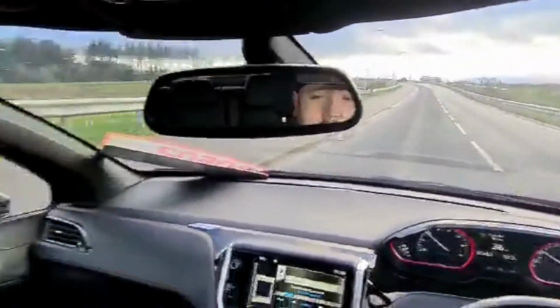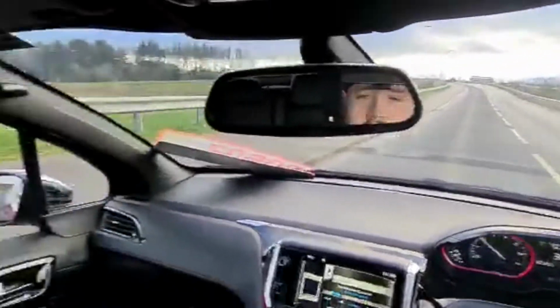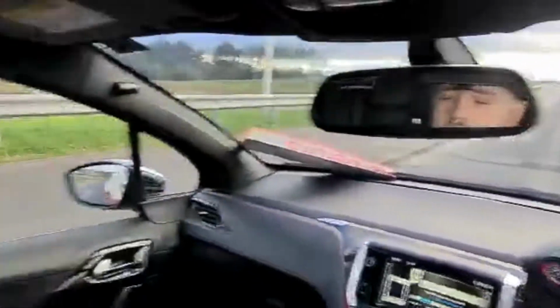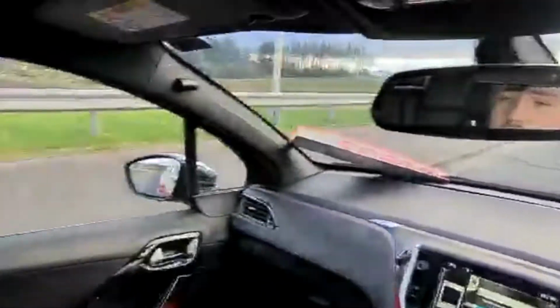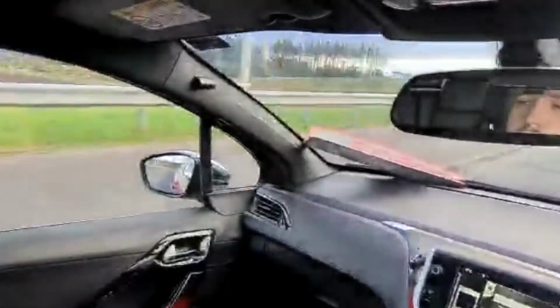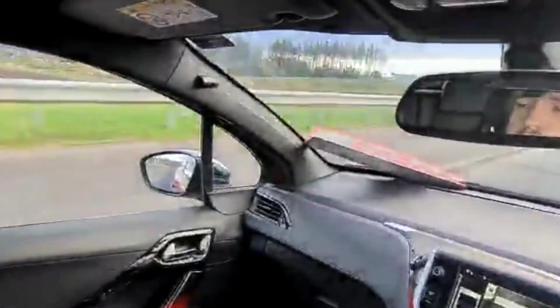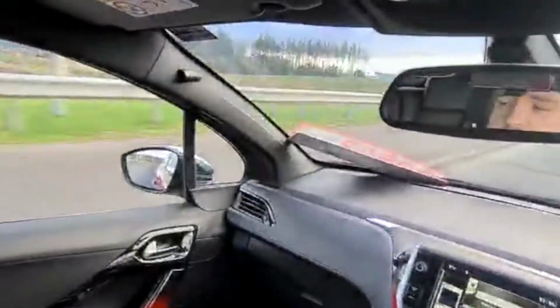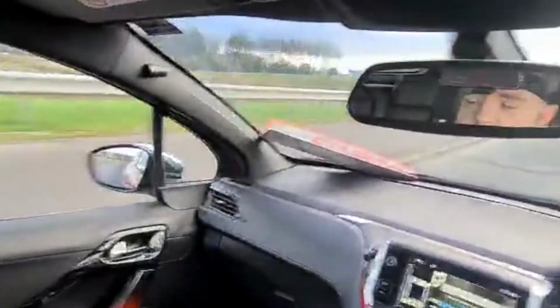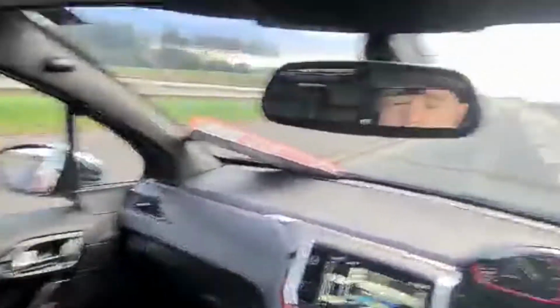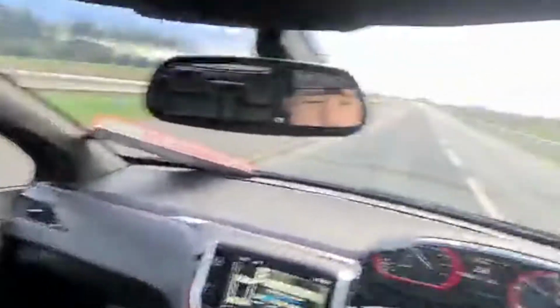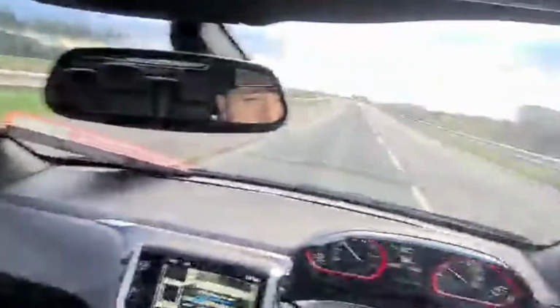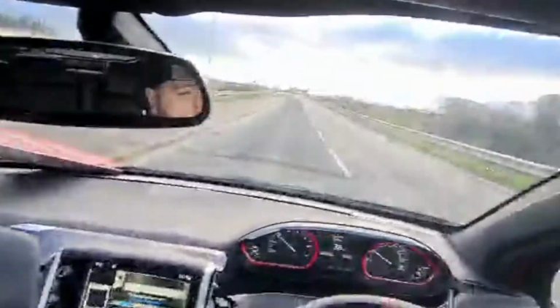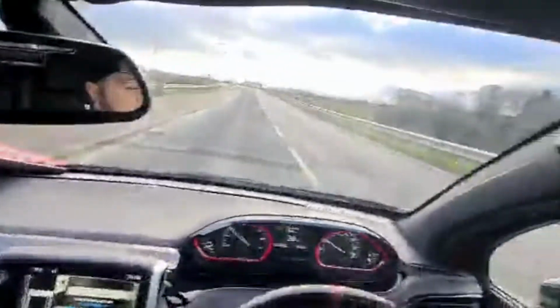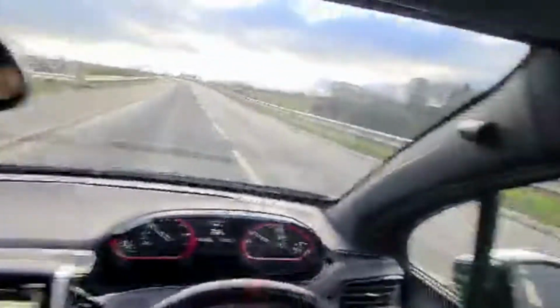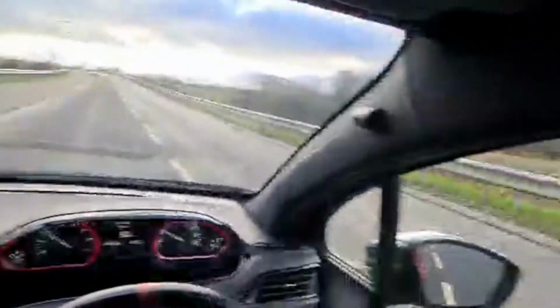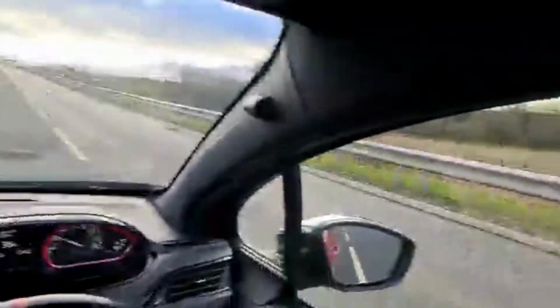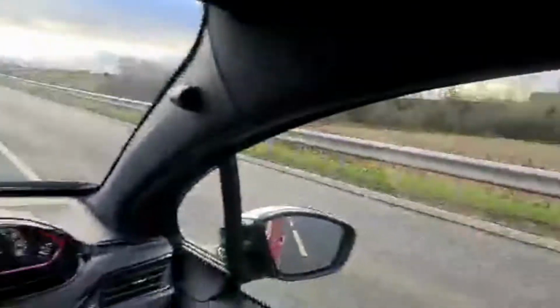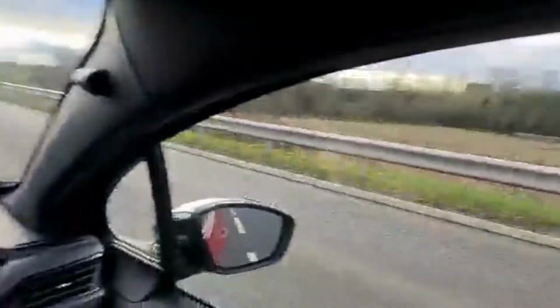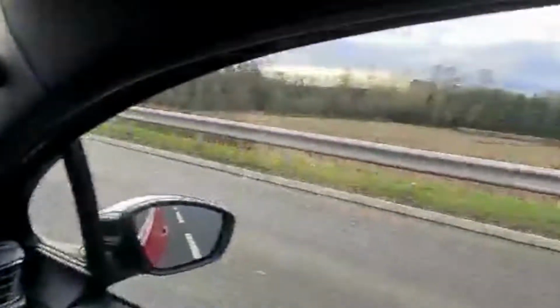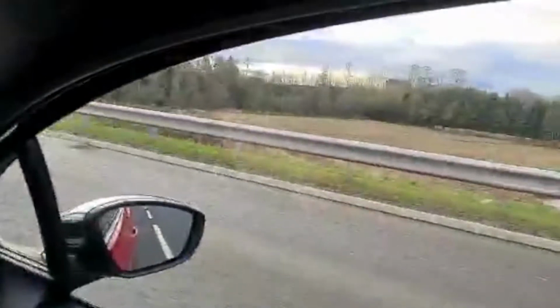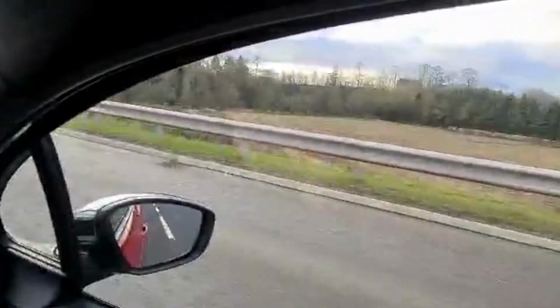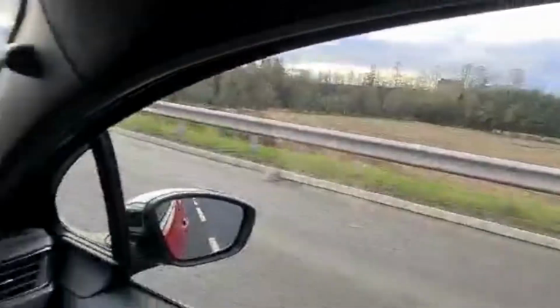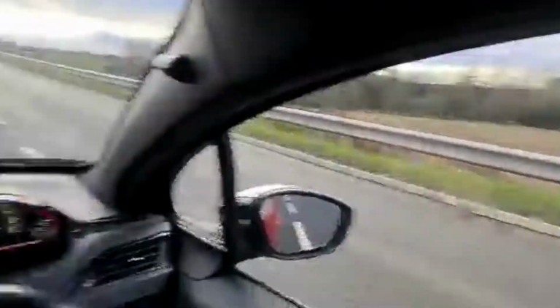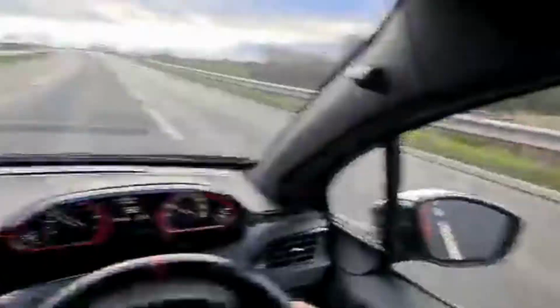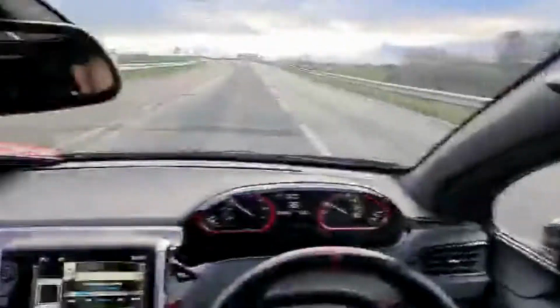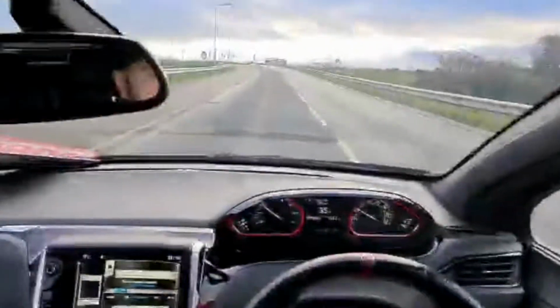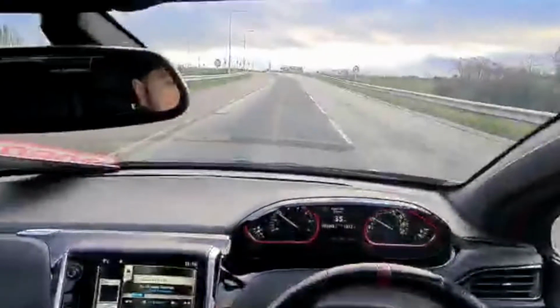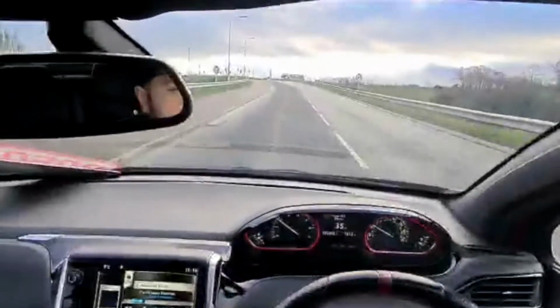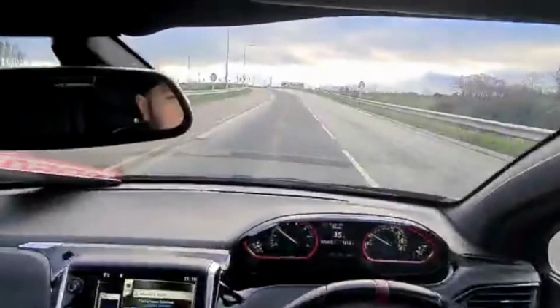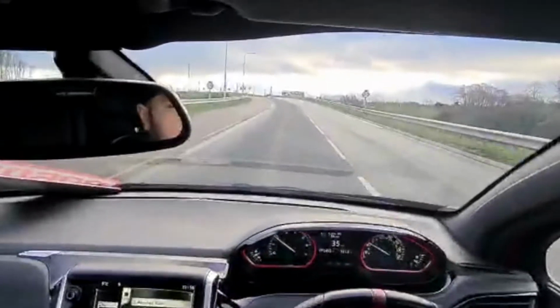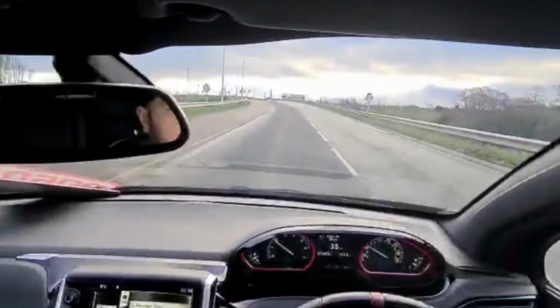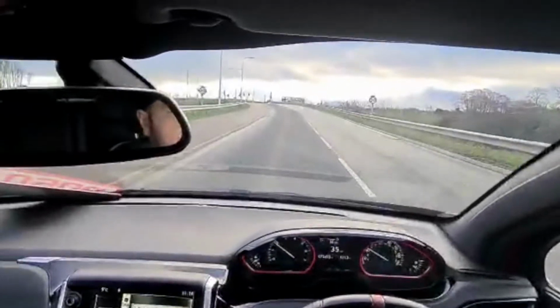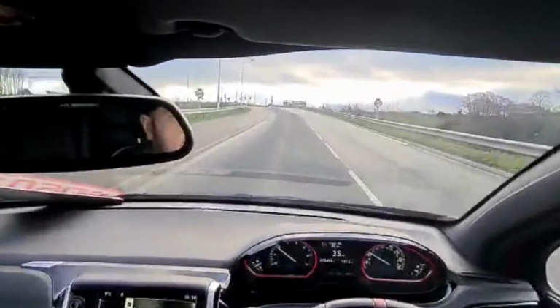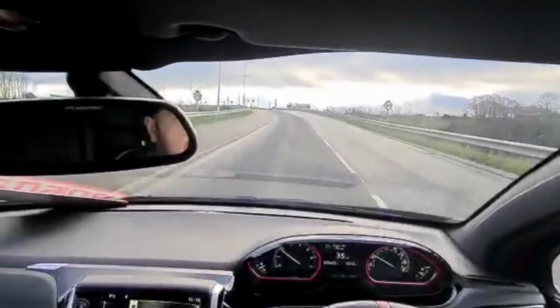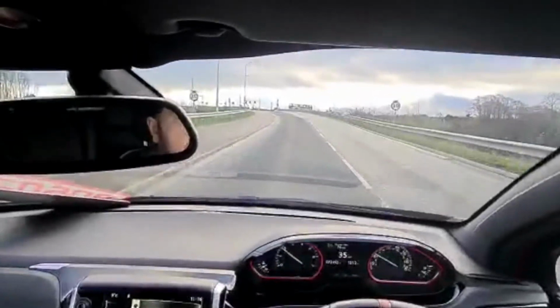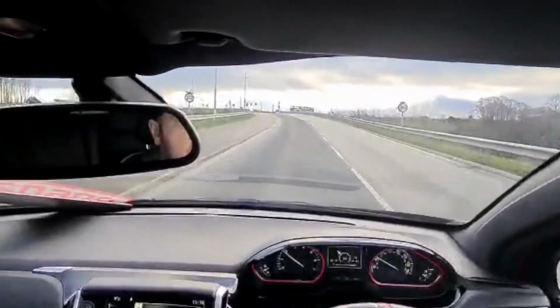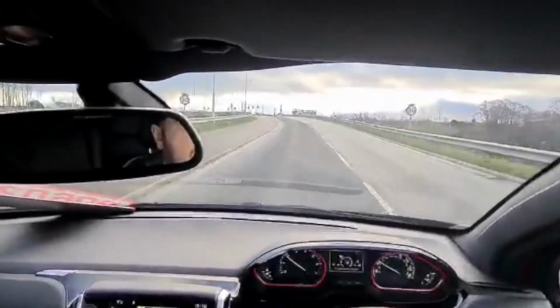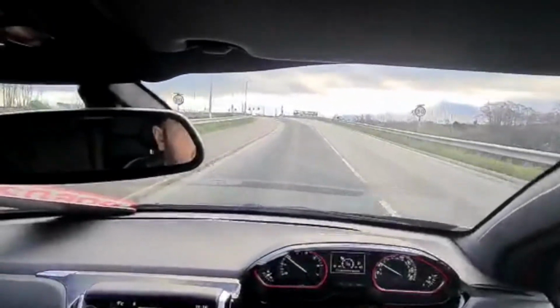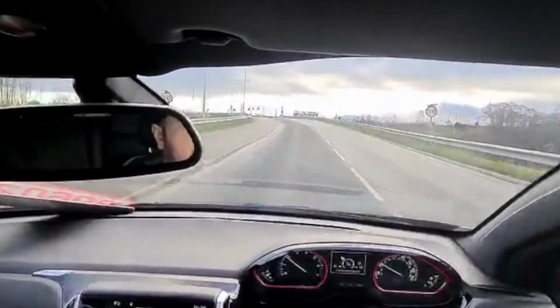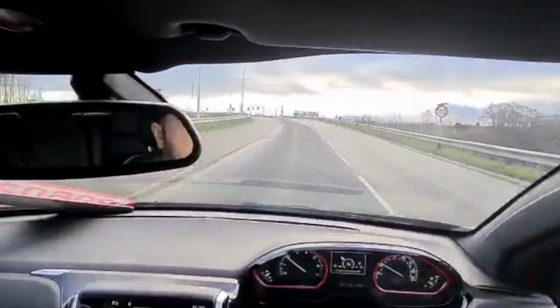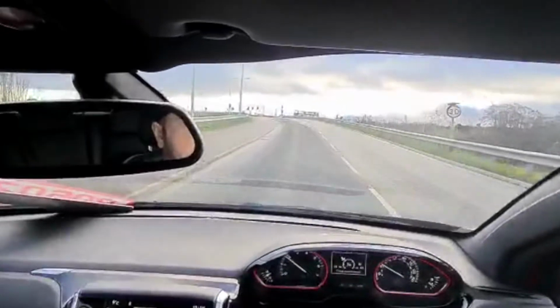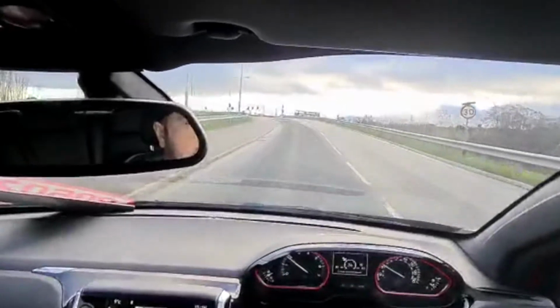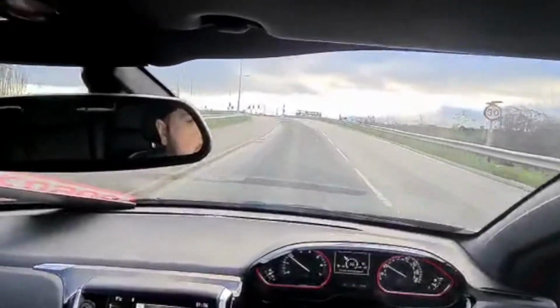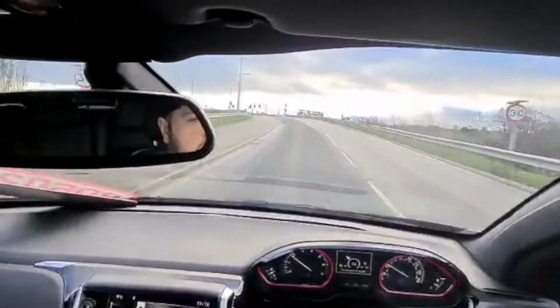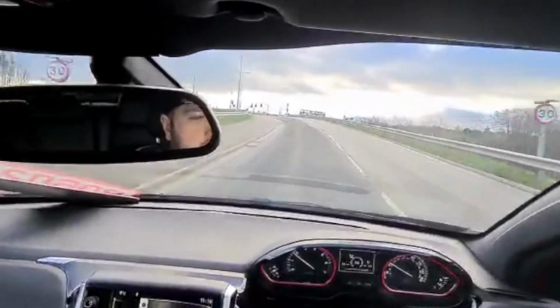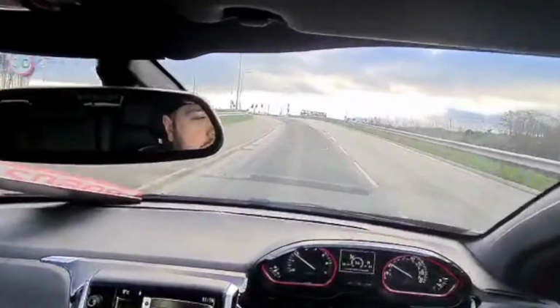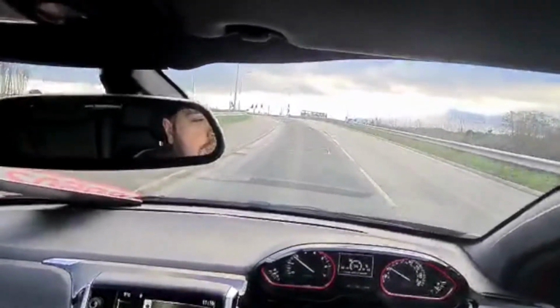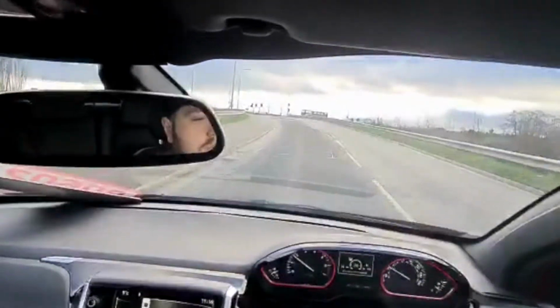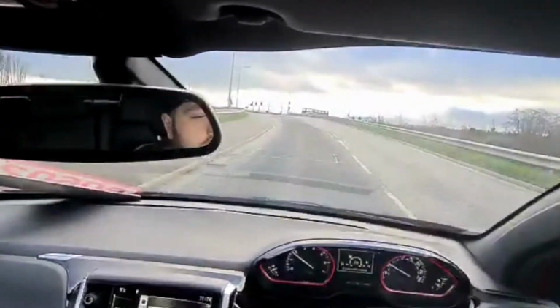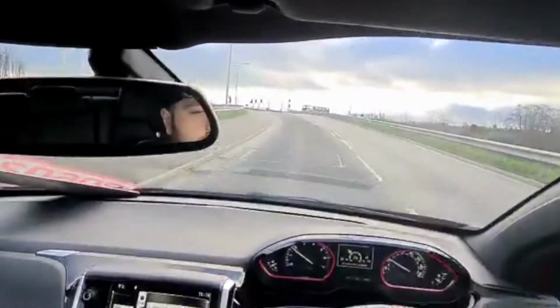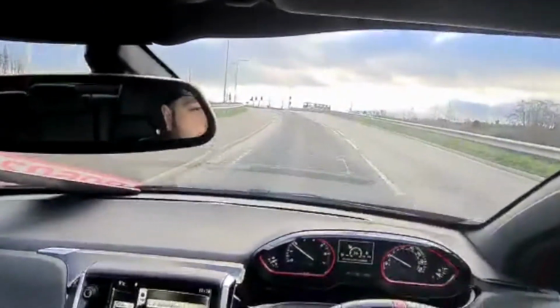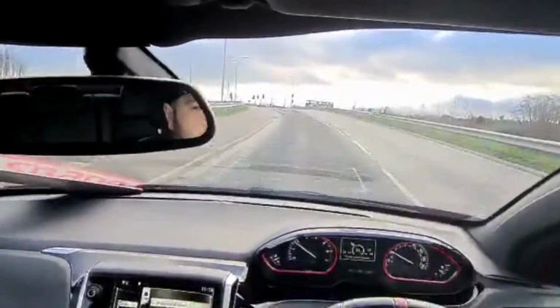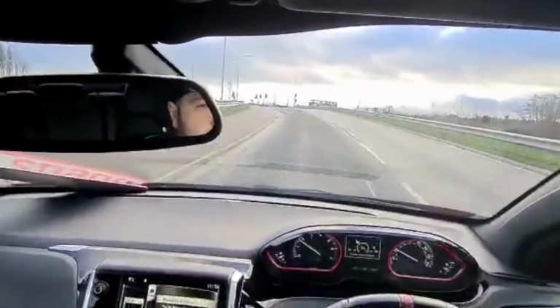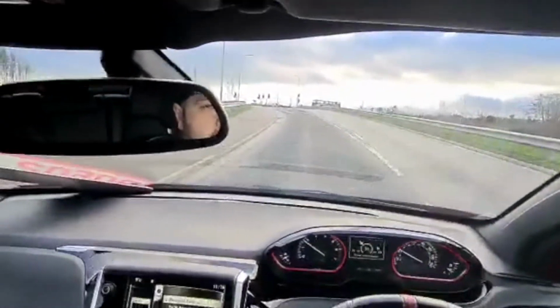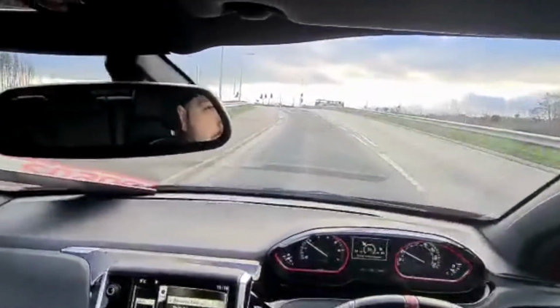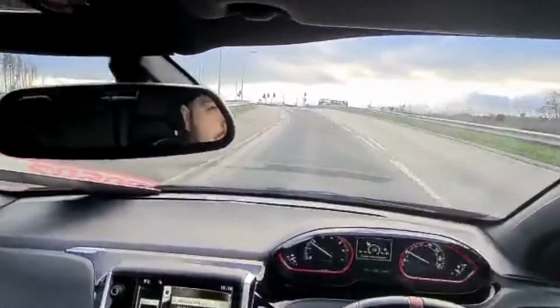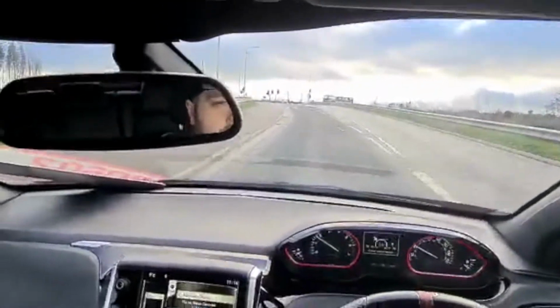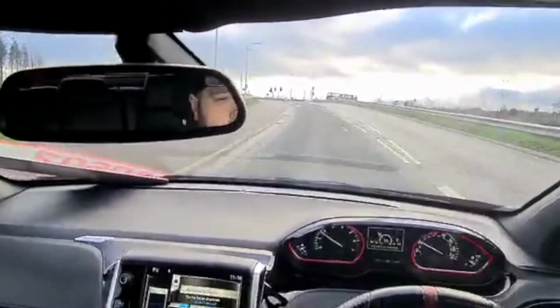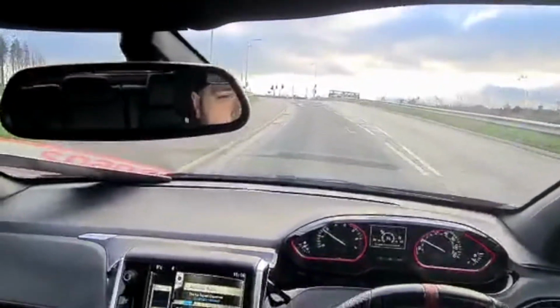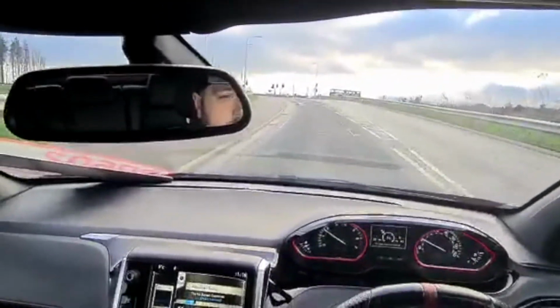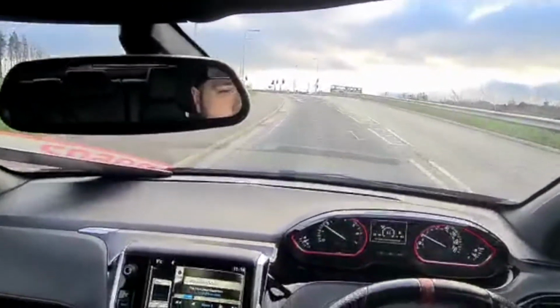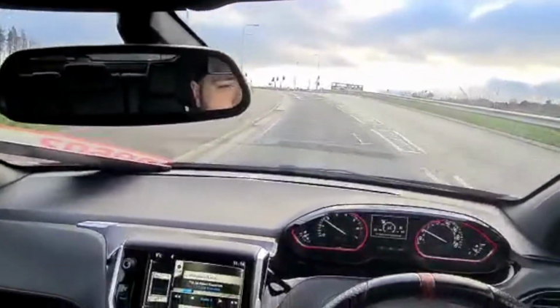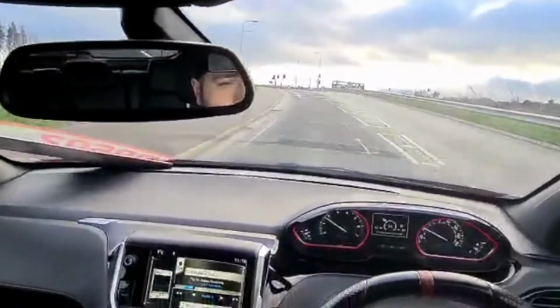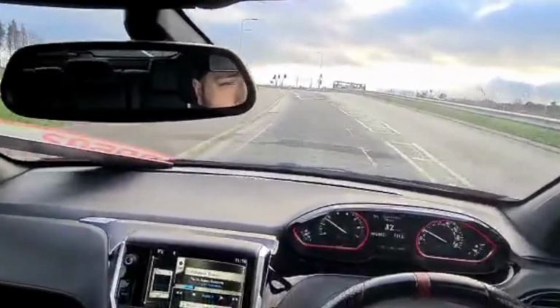The visibility around the car is excellent — no issues there at all.